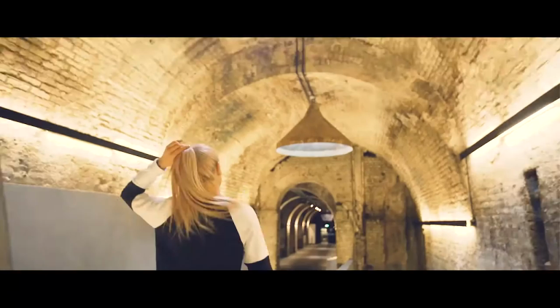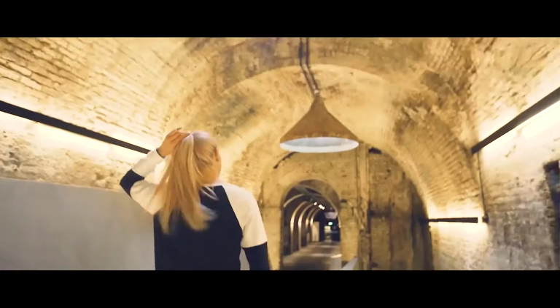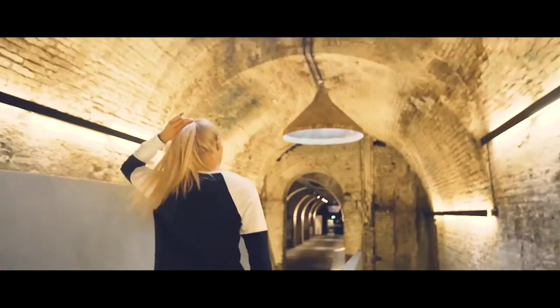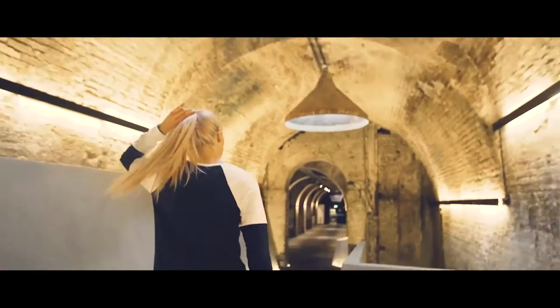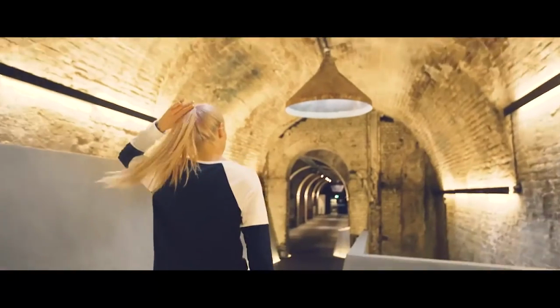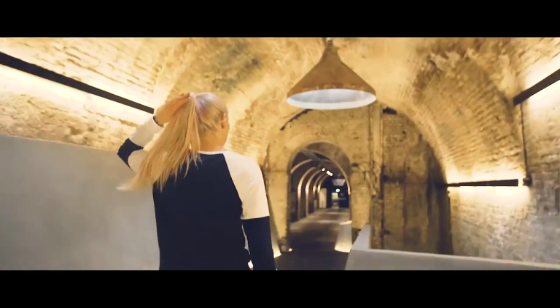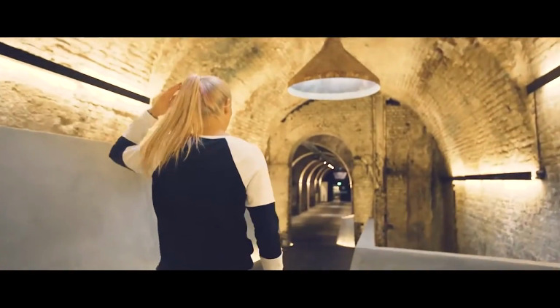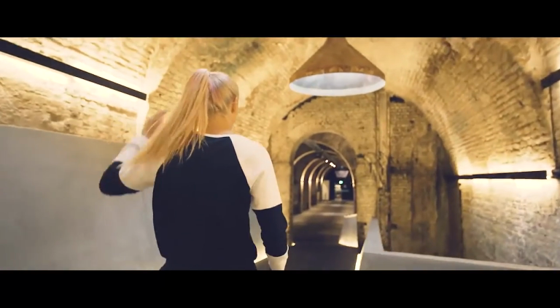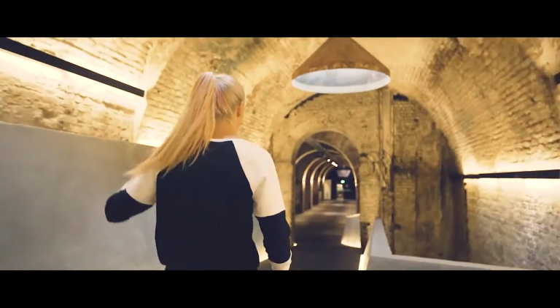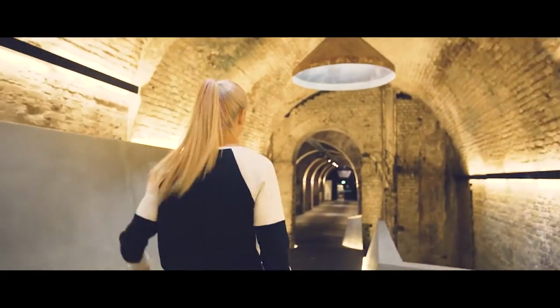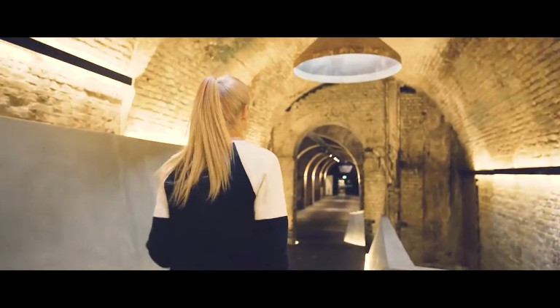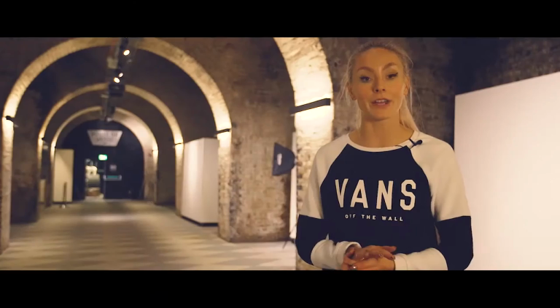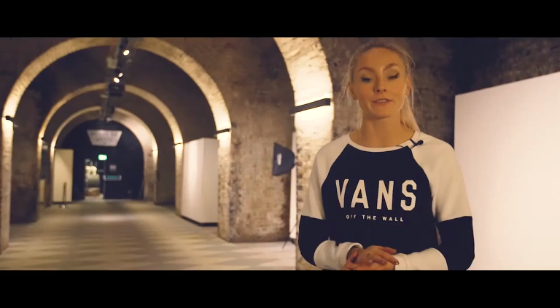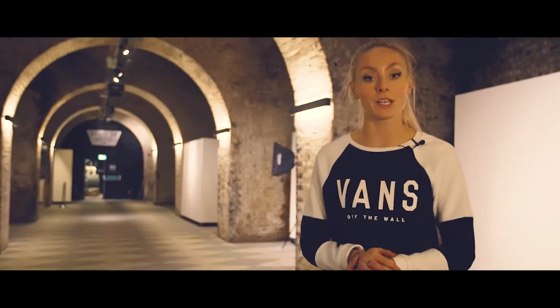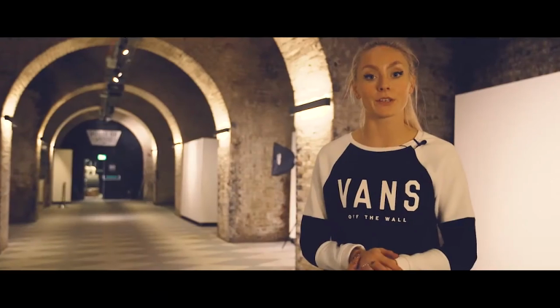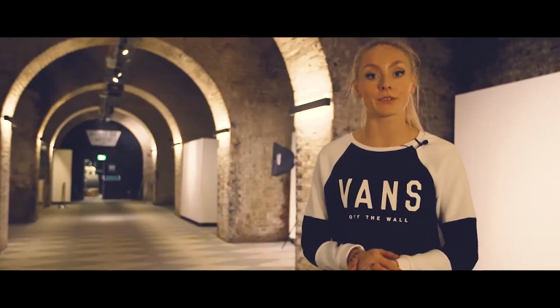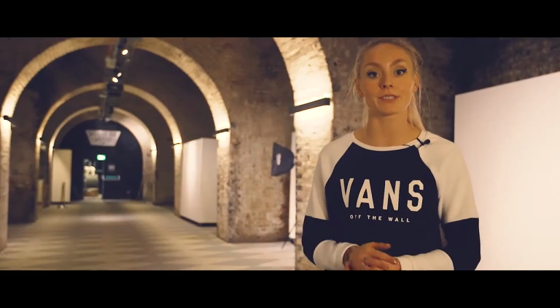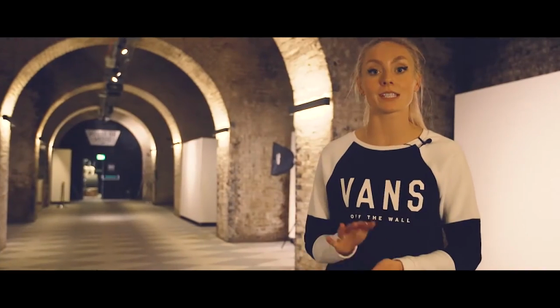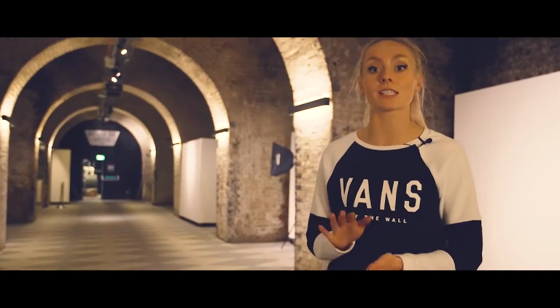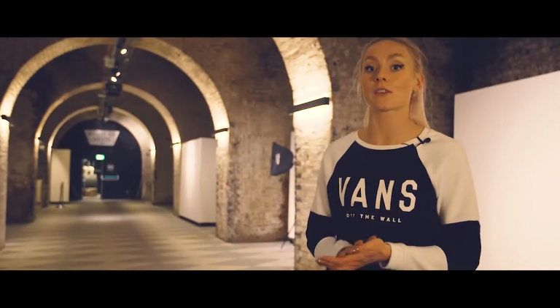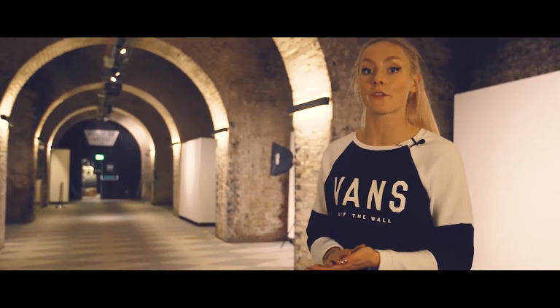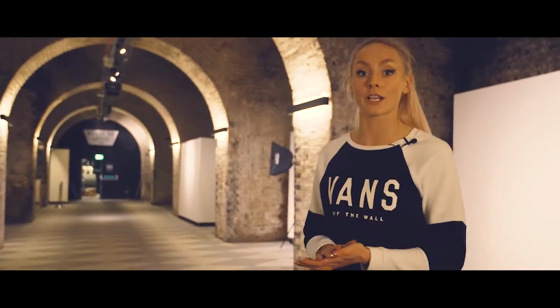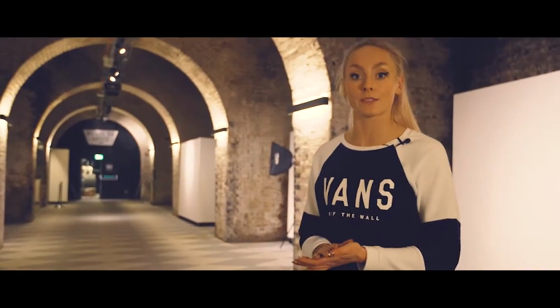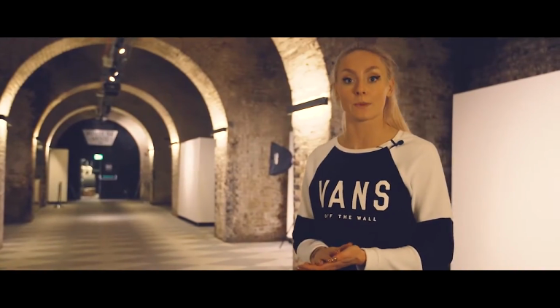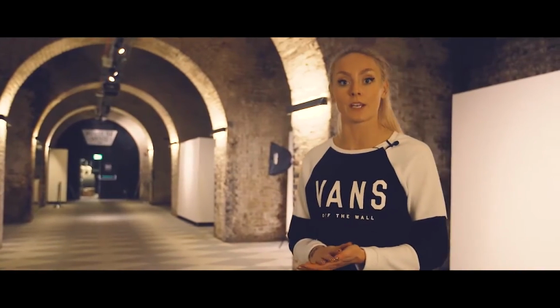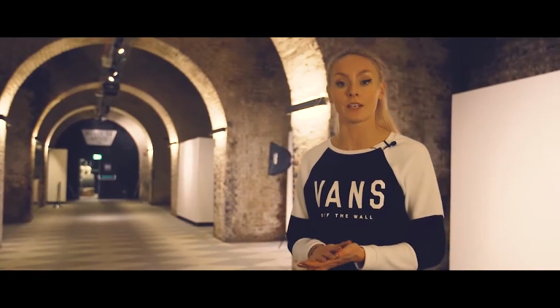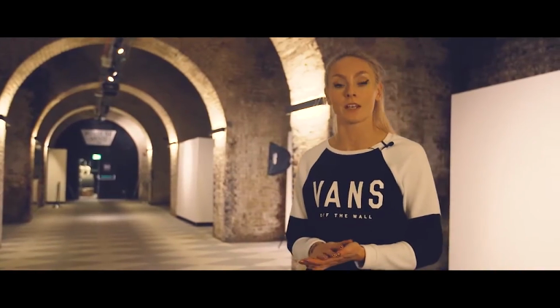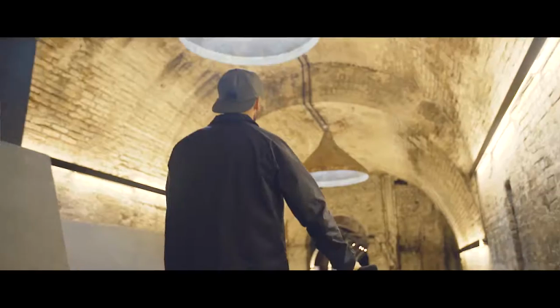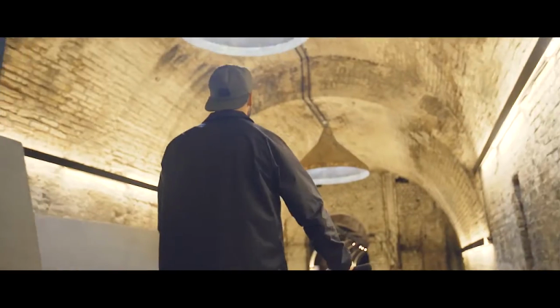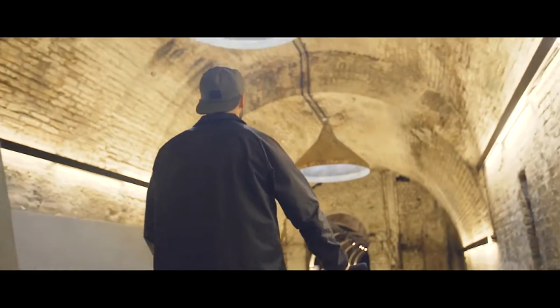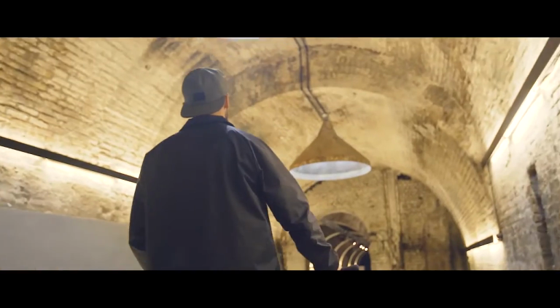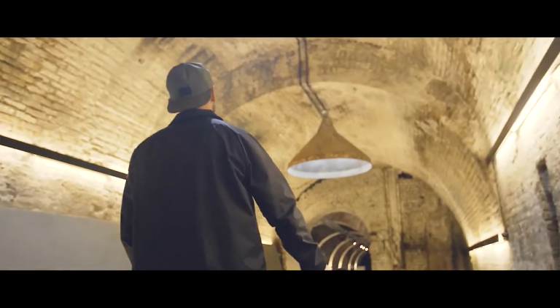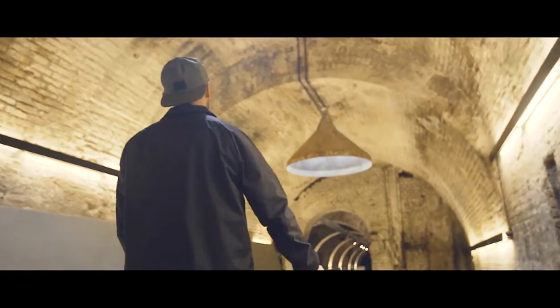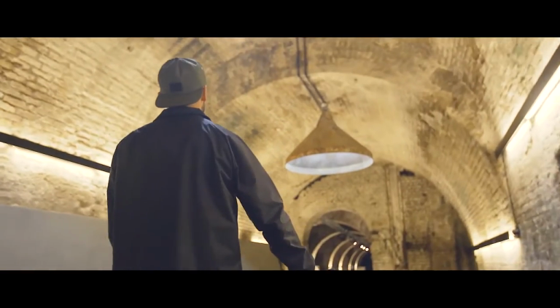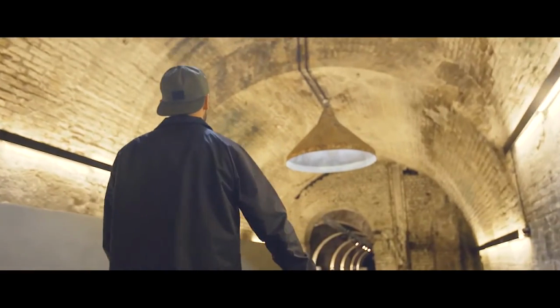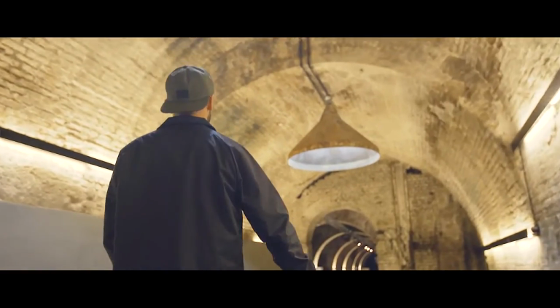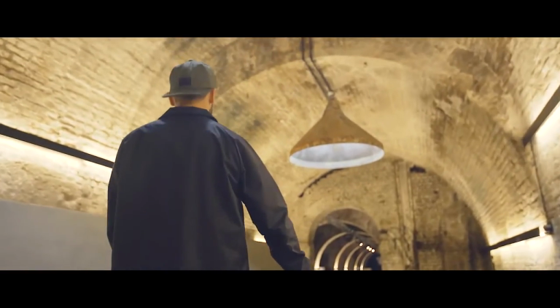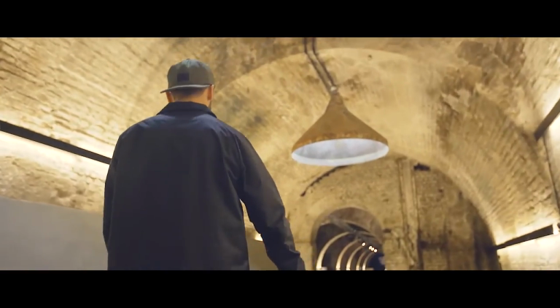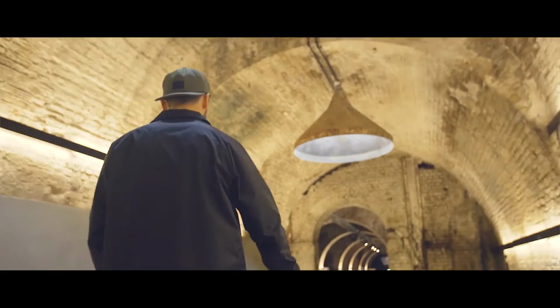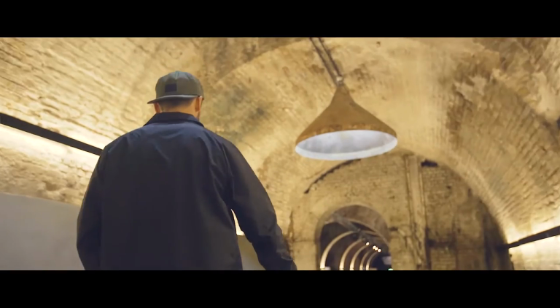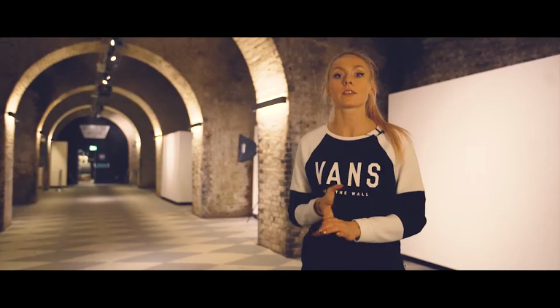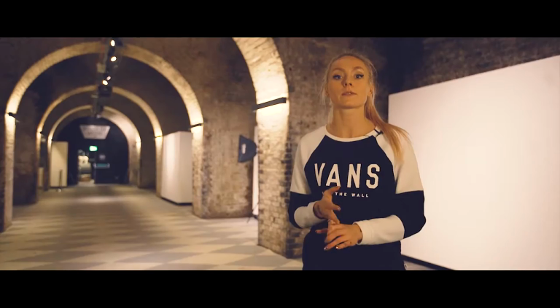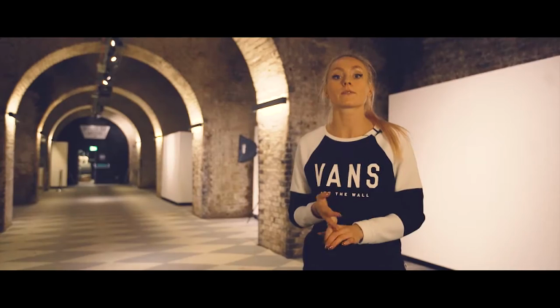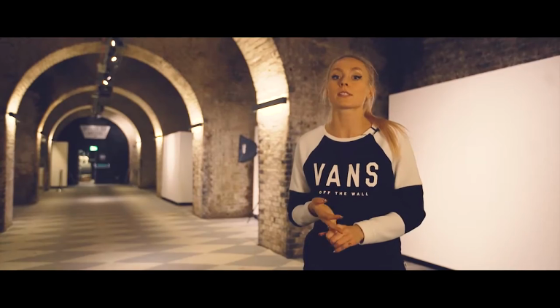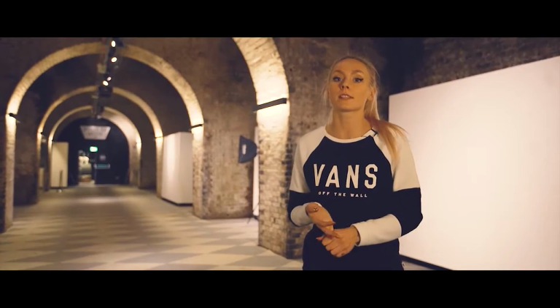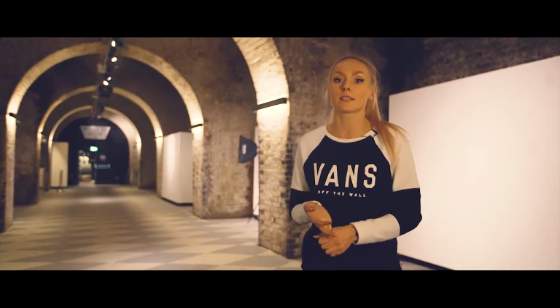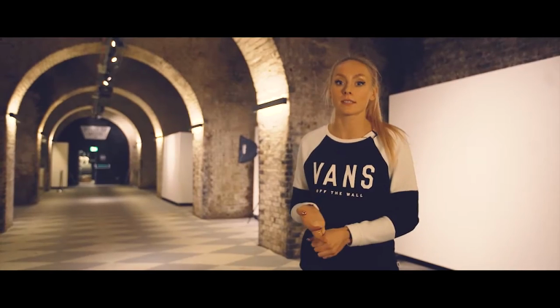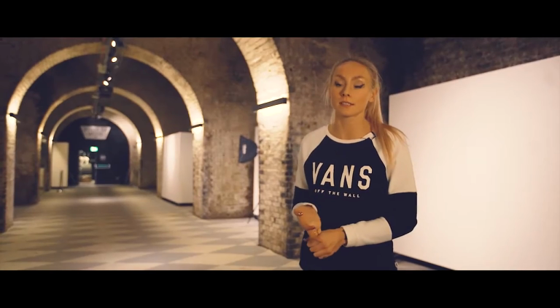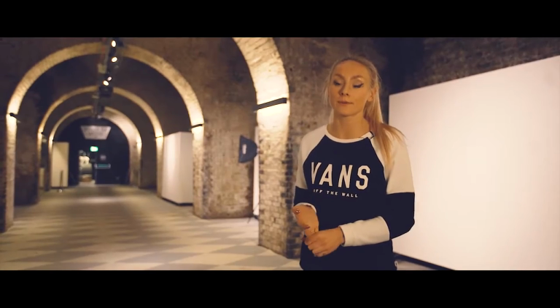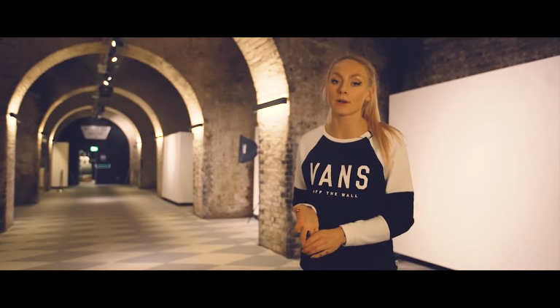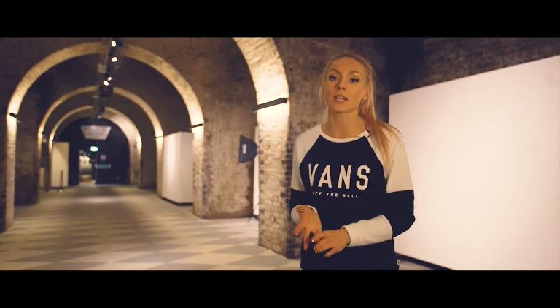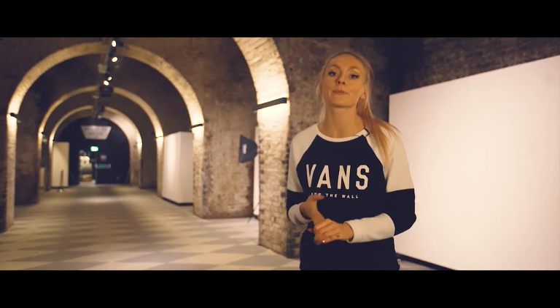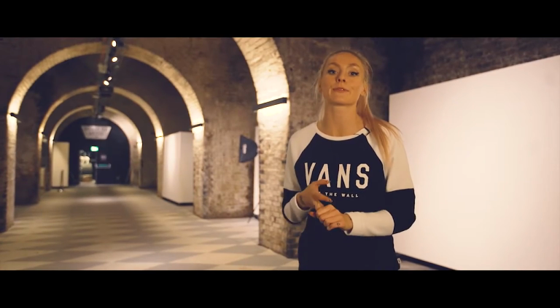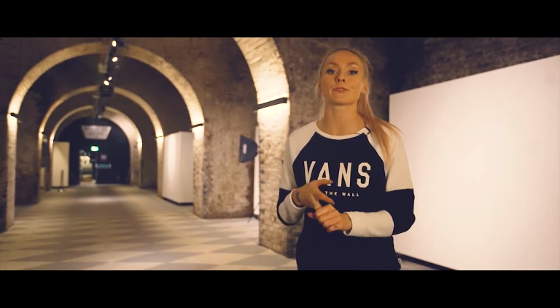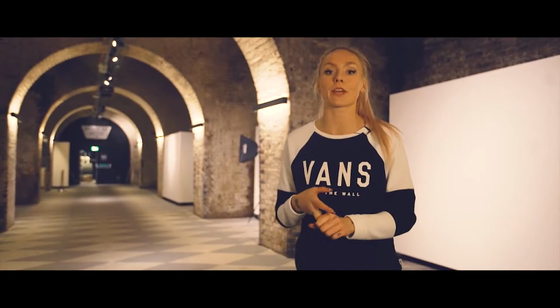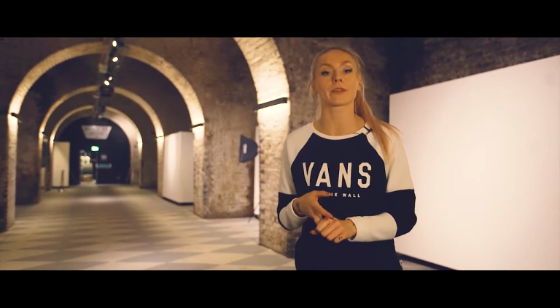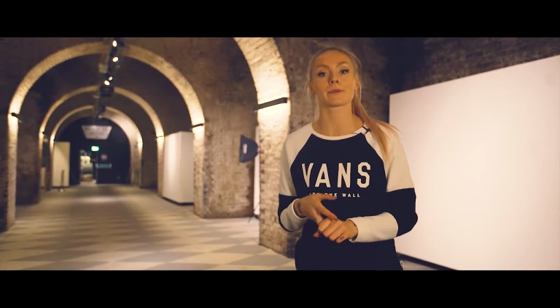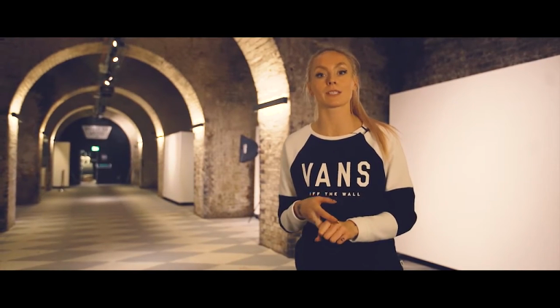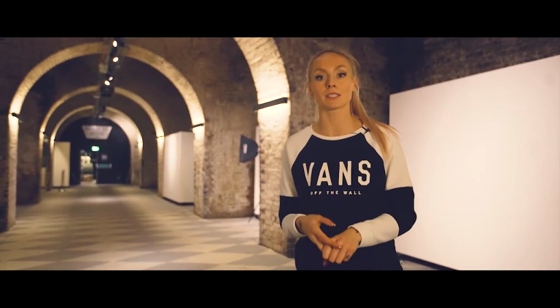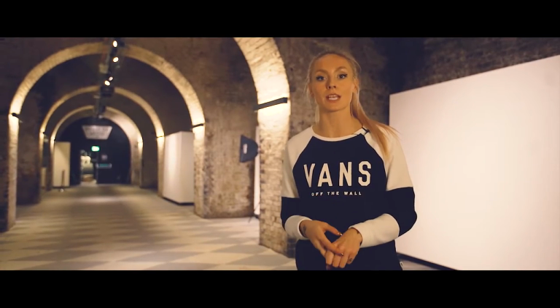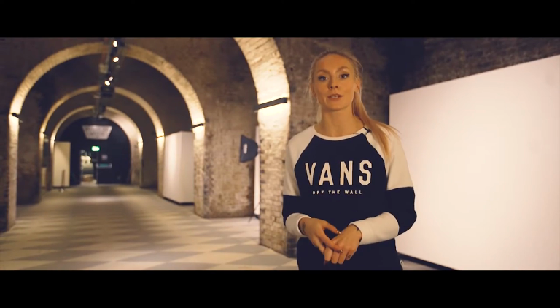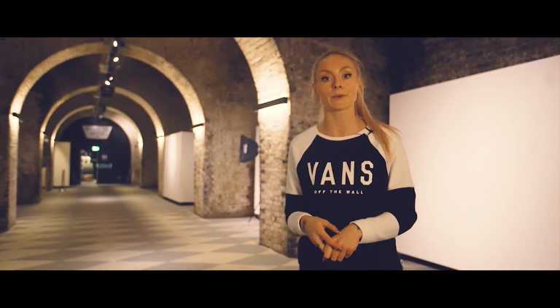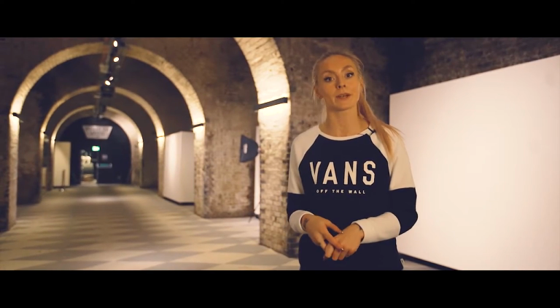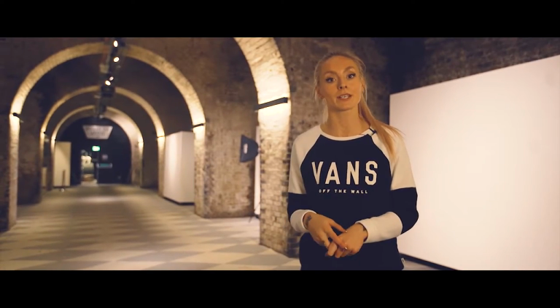So House of Vans has five tunnels. This is the first one. This is where they have art projects. There was recently a Disney one, and before that there was a Nintendo one.